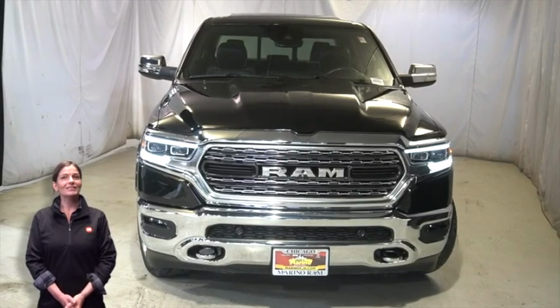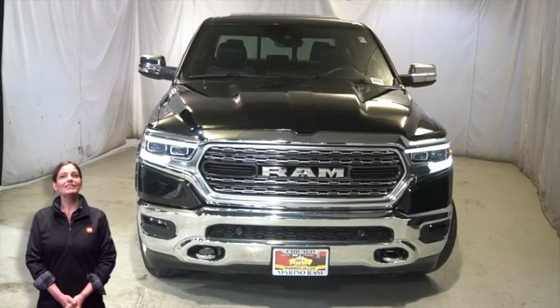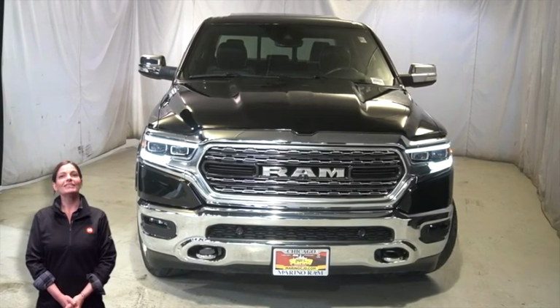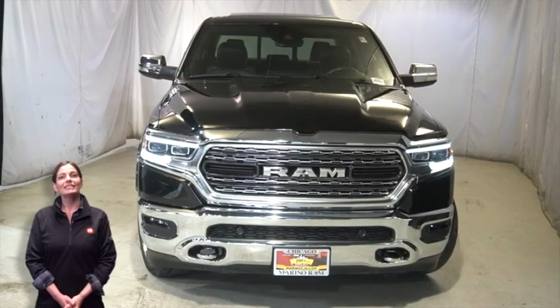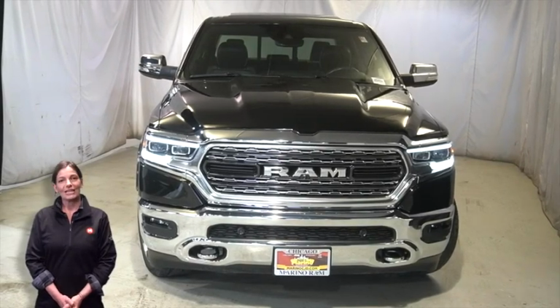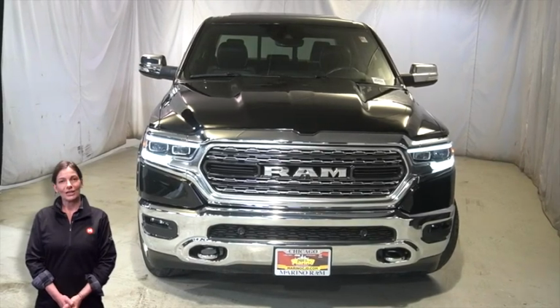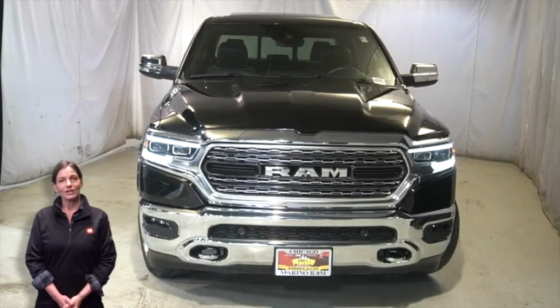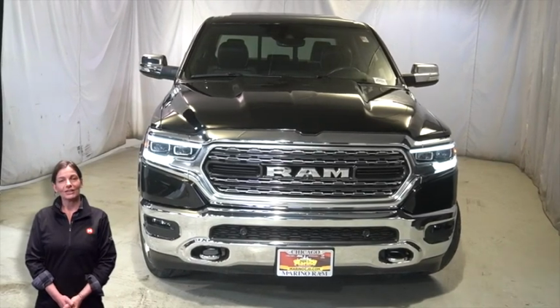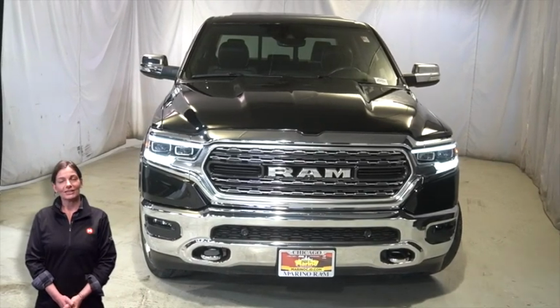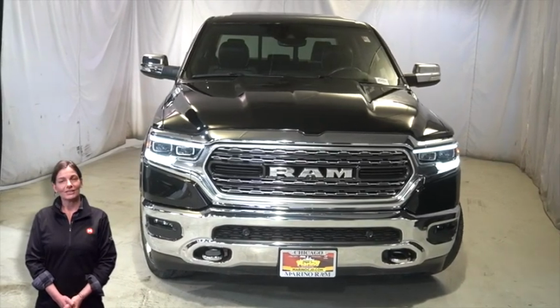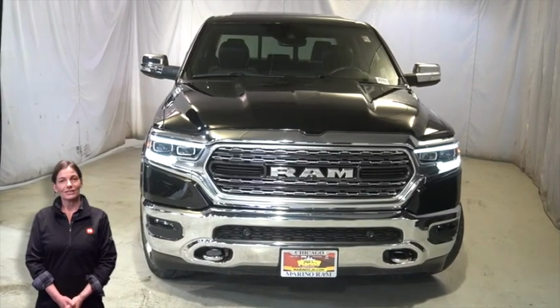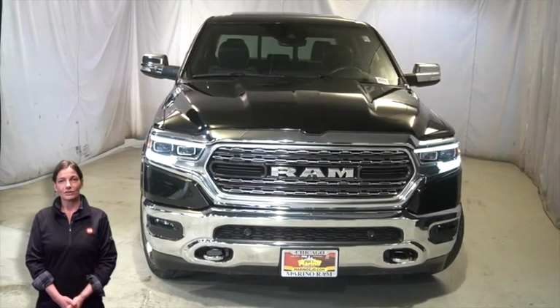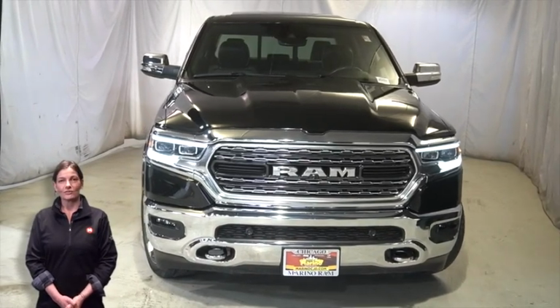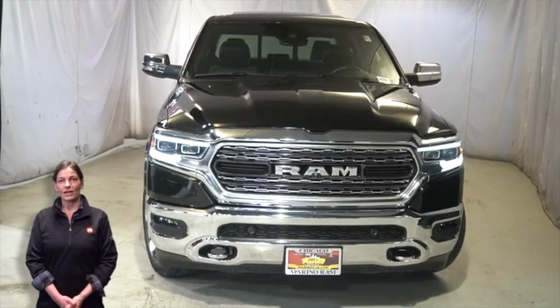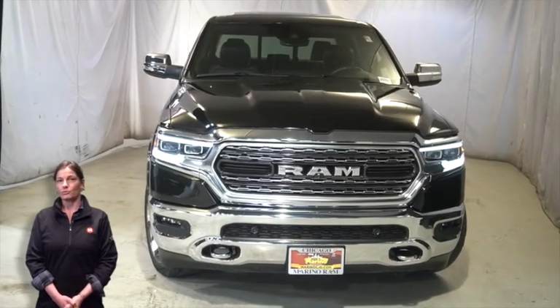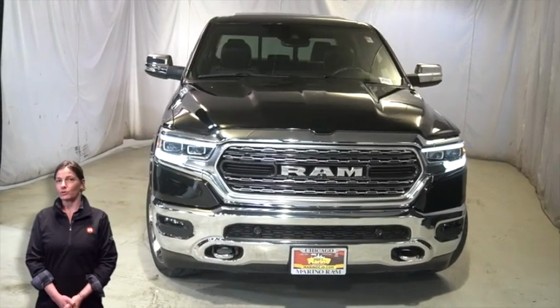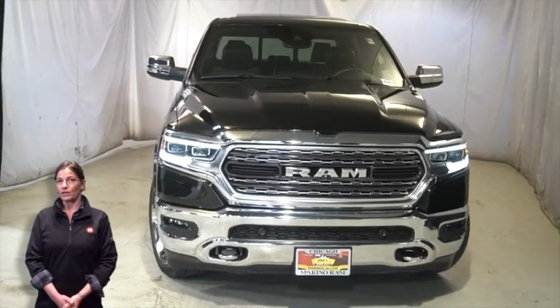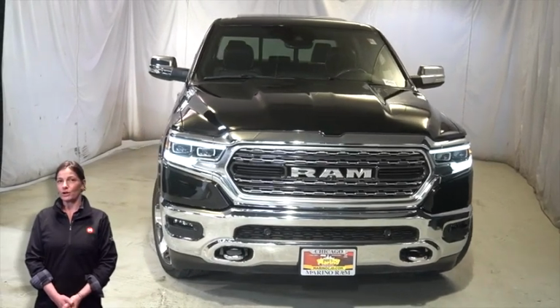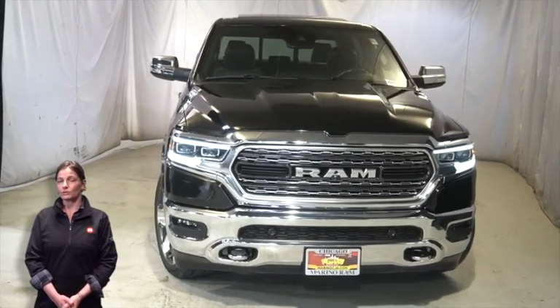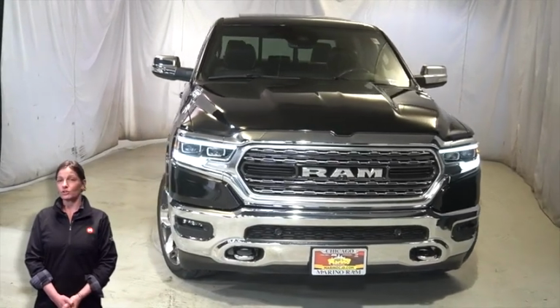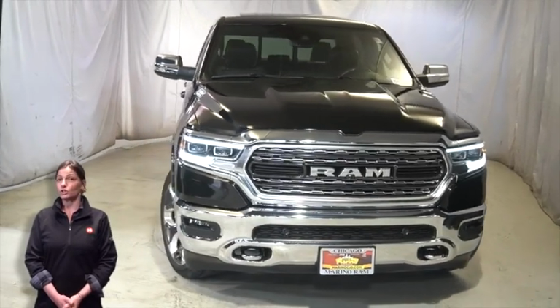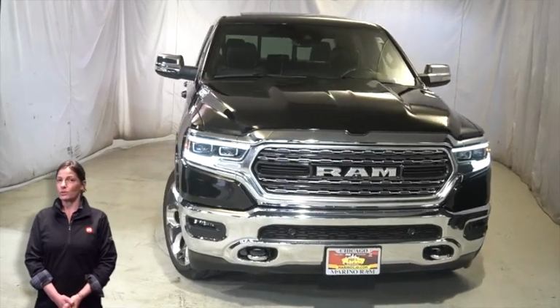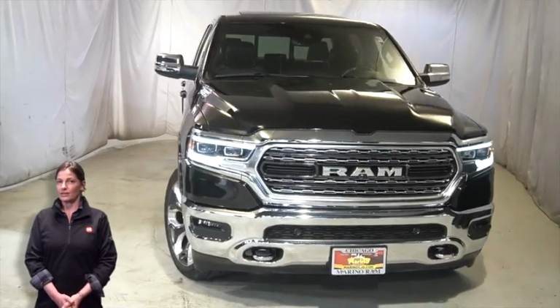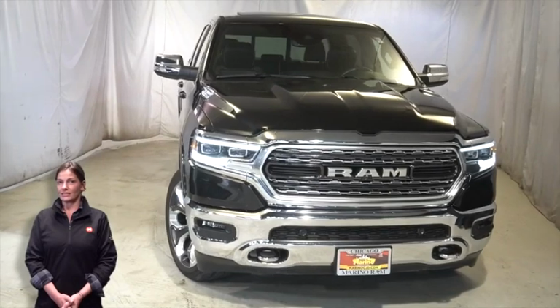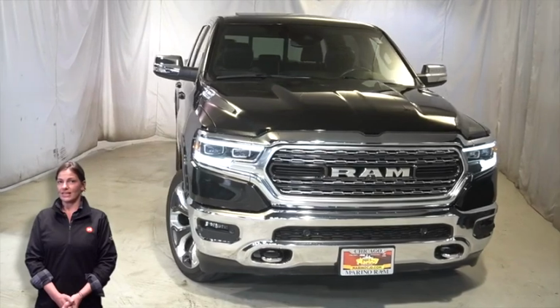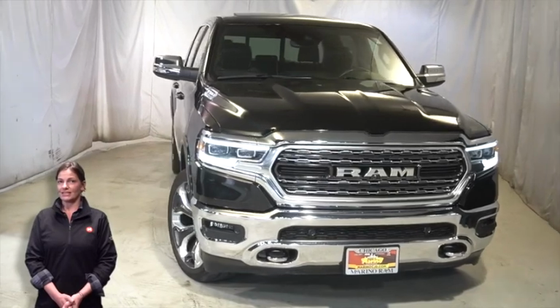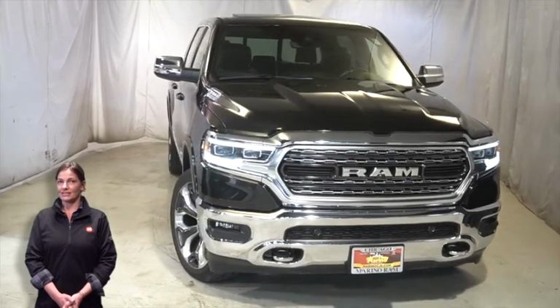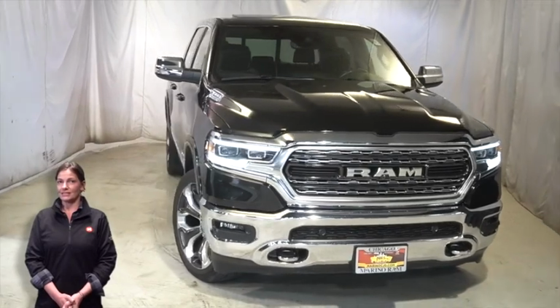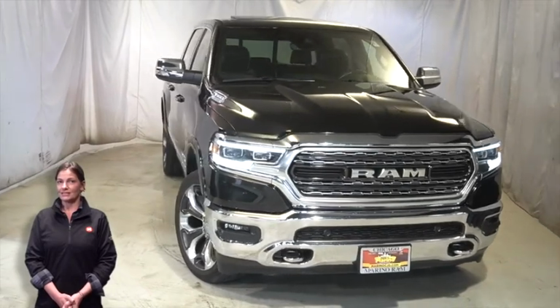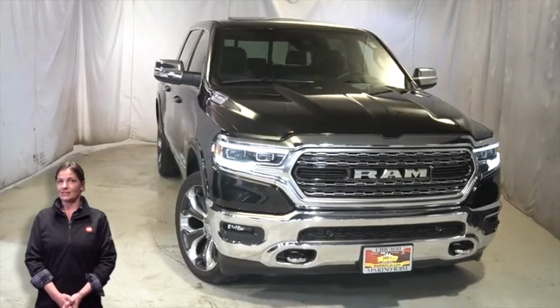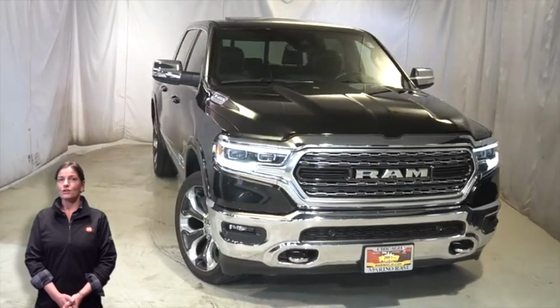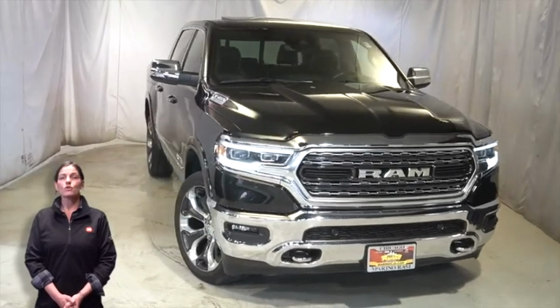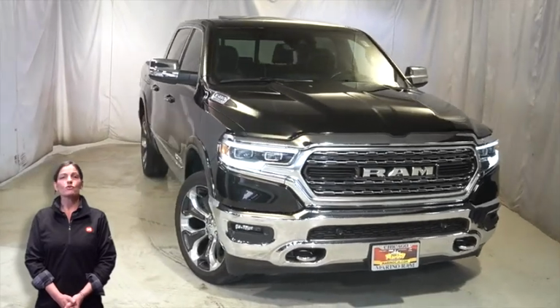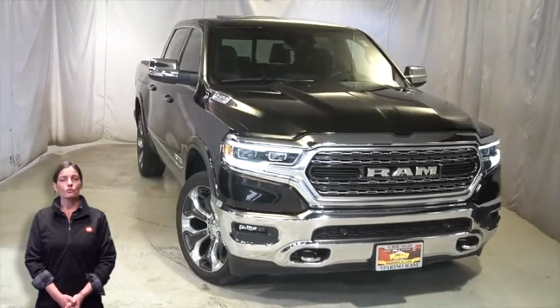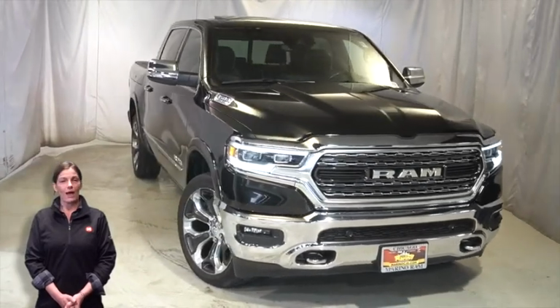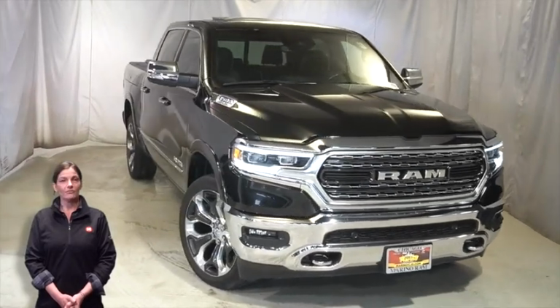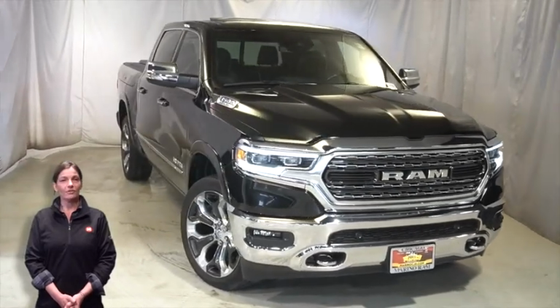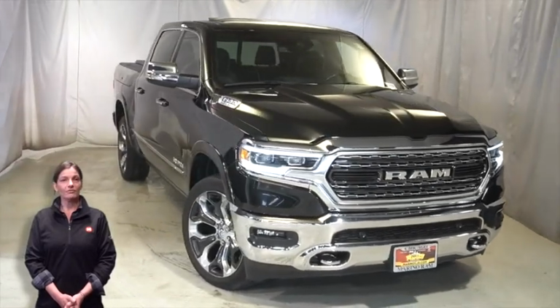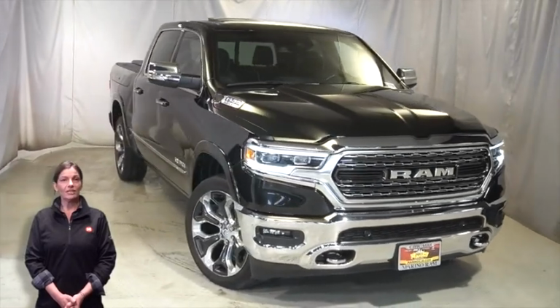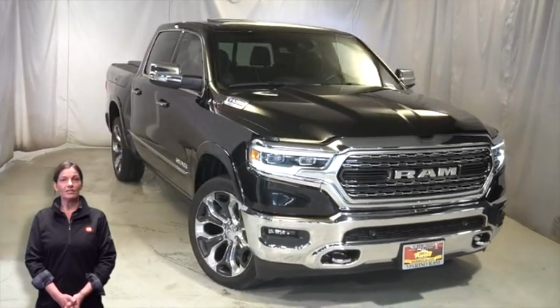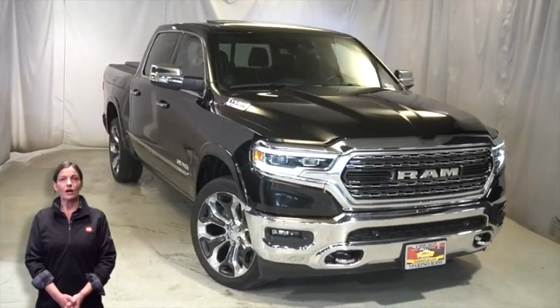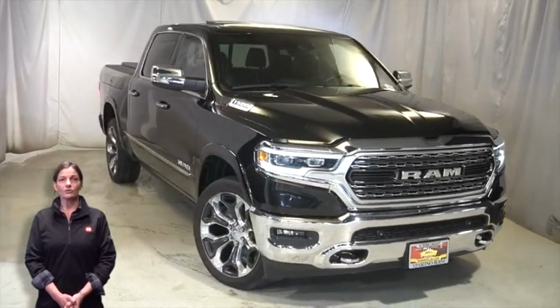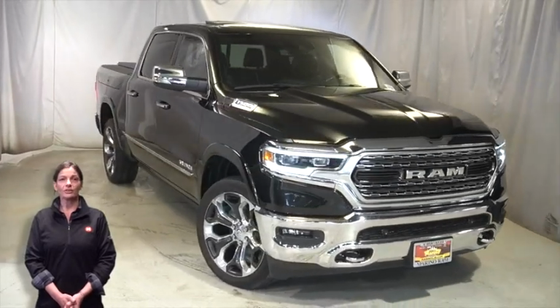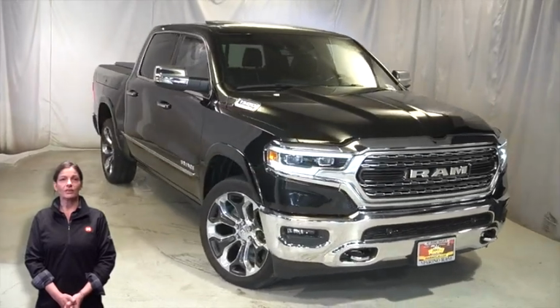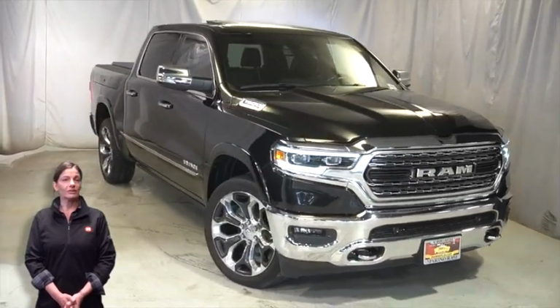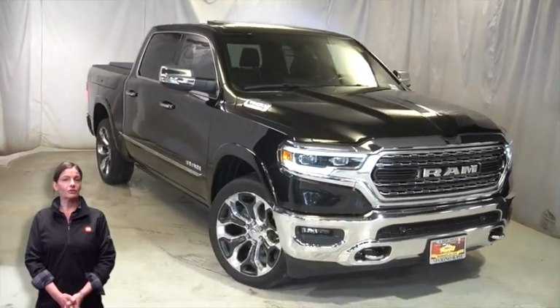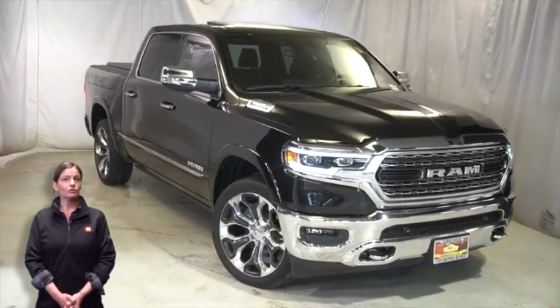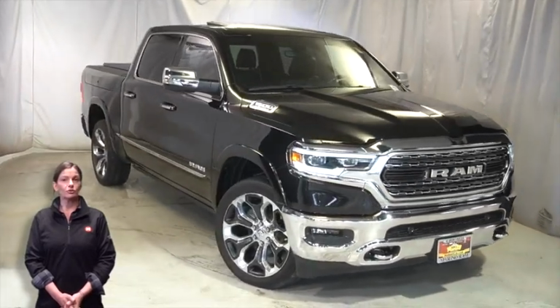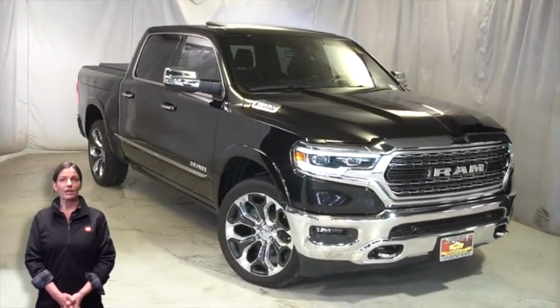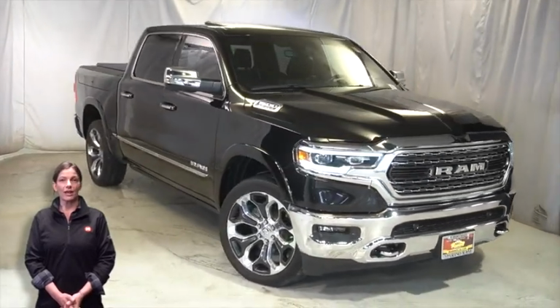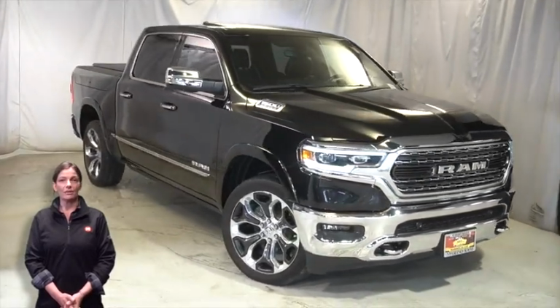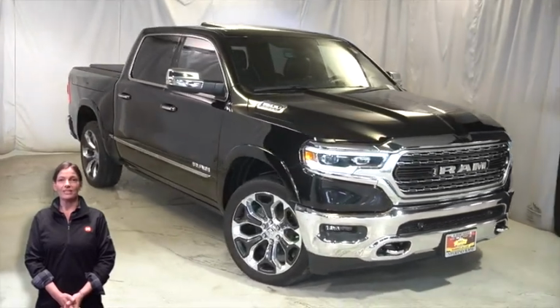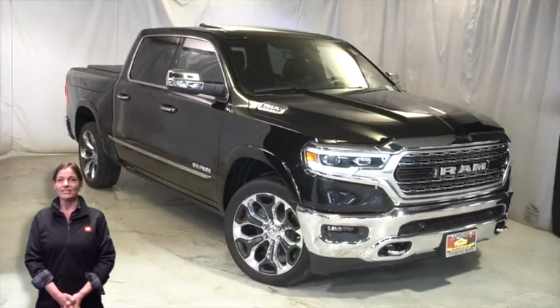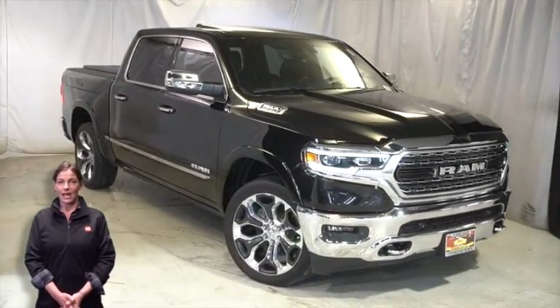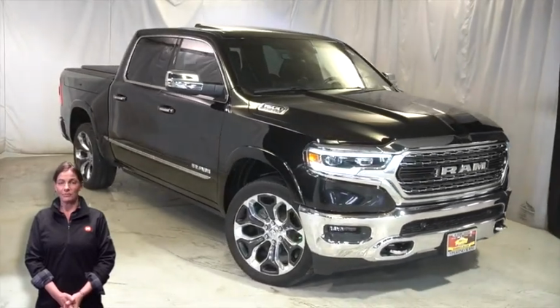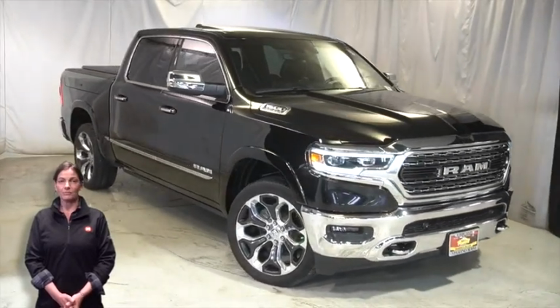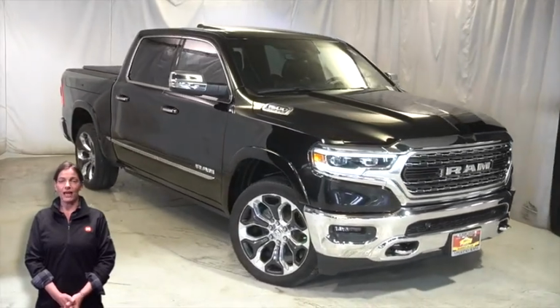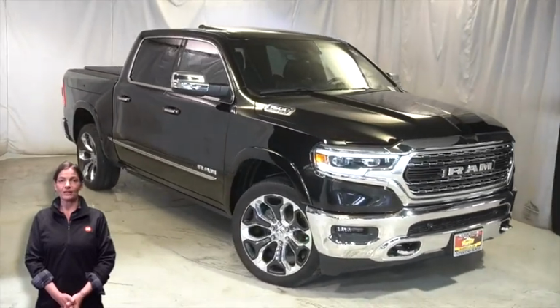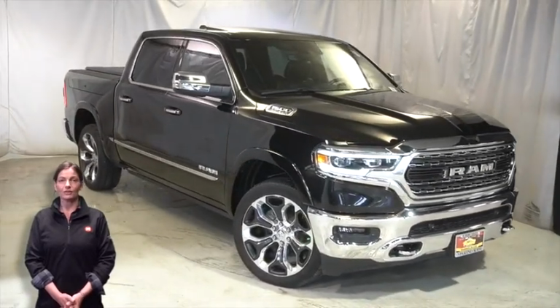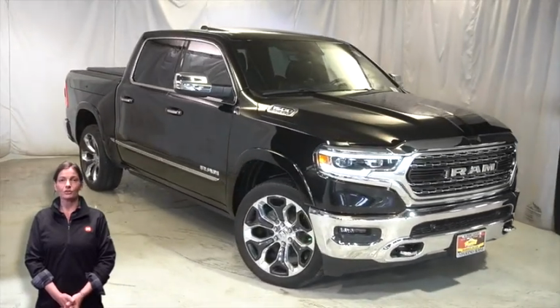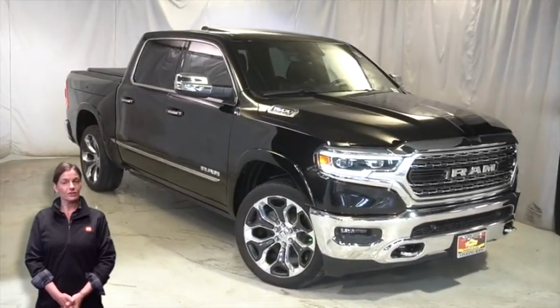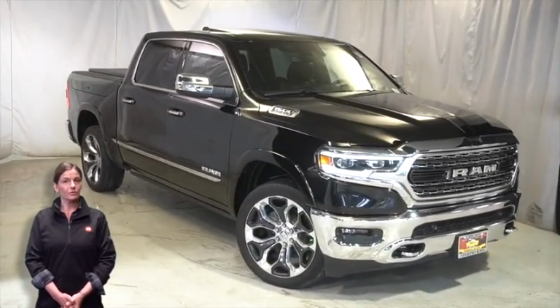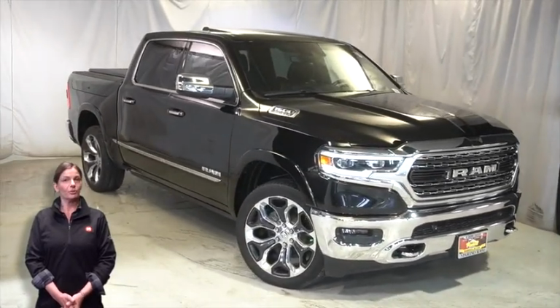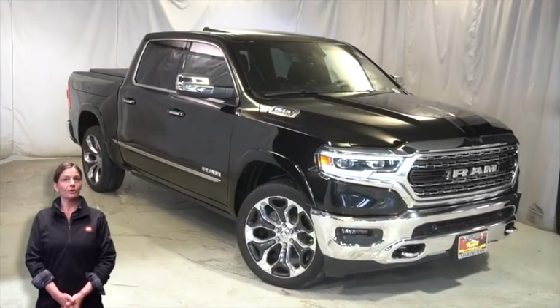Take a look at this certified pre-owned 2019 Ram 1500 Limited Crew Cab in Diamond Black Crystal Pearl.